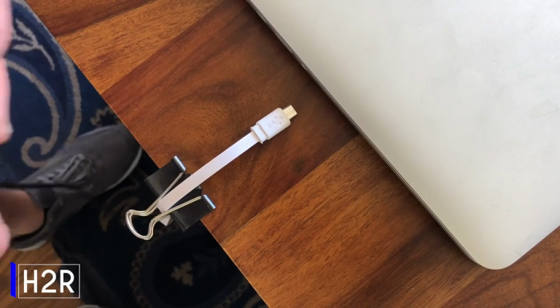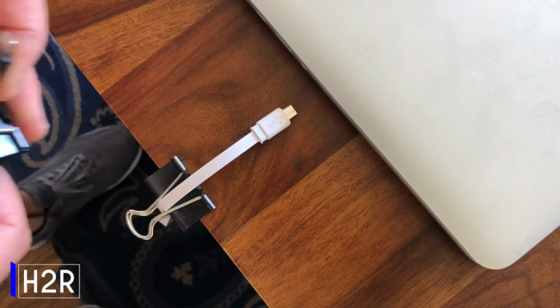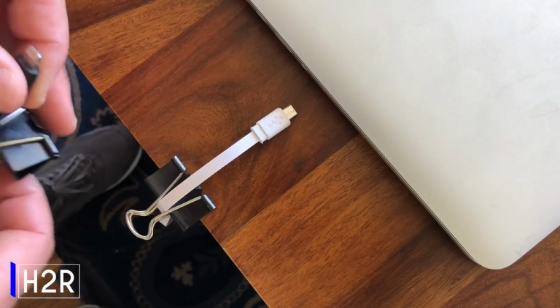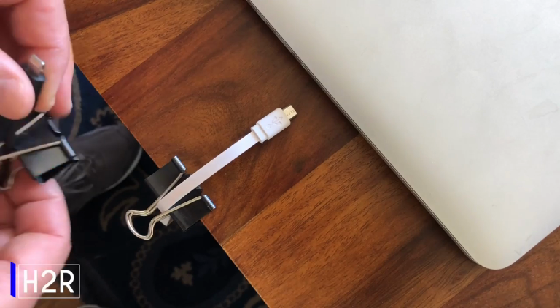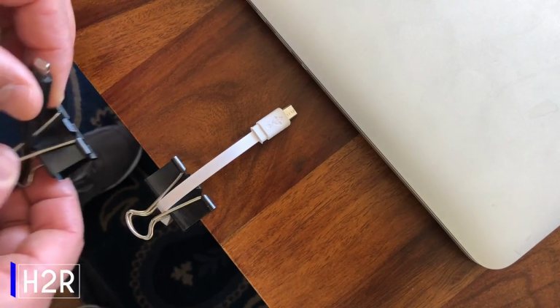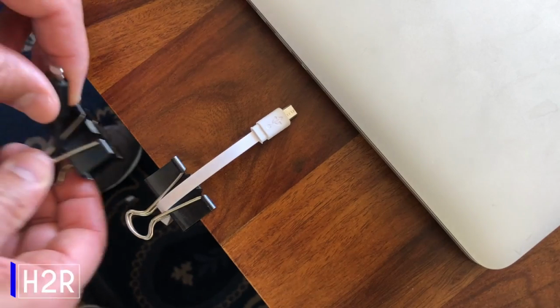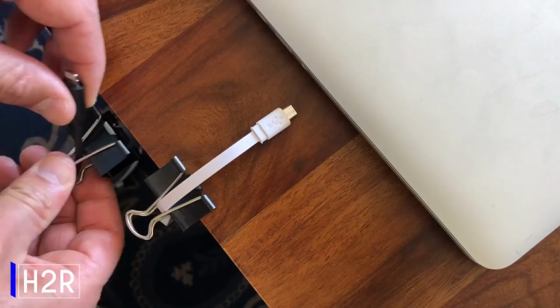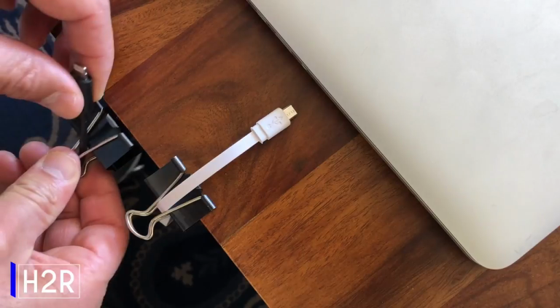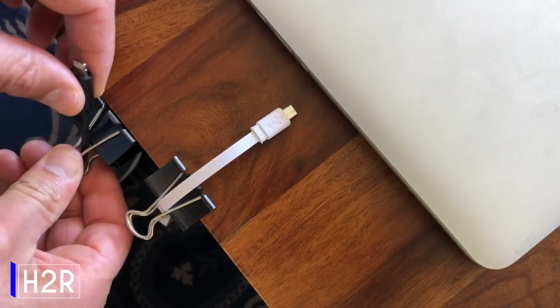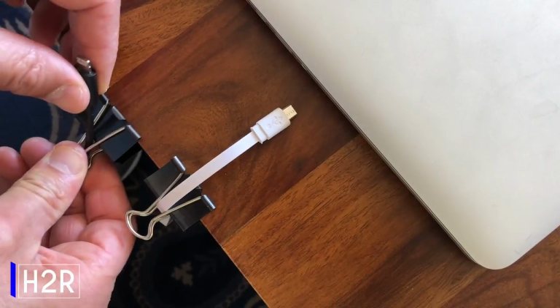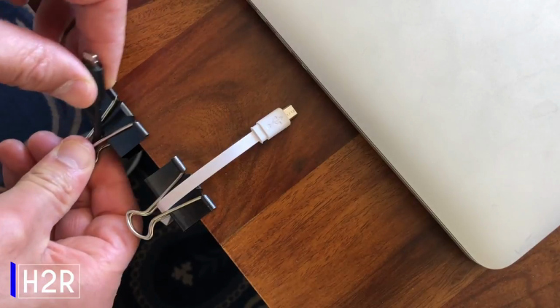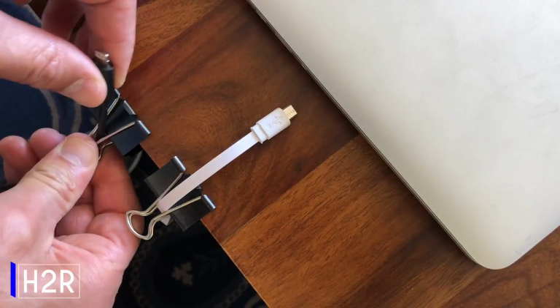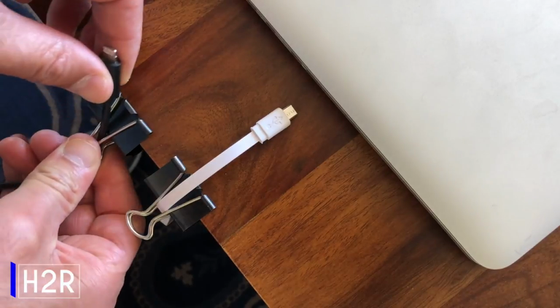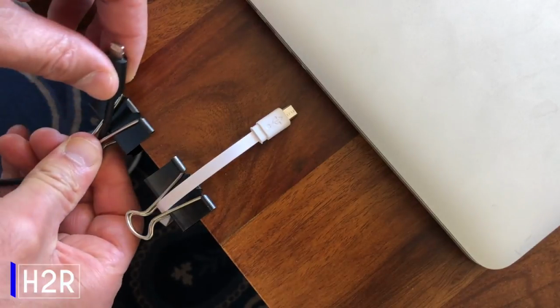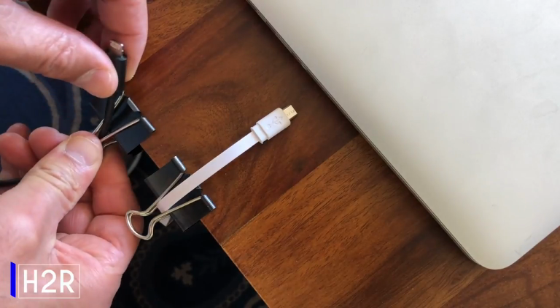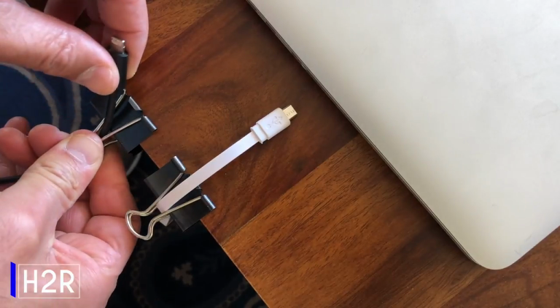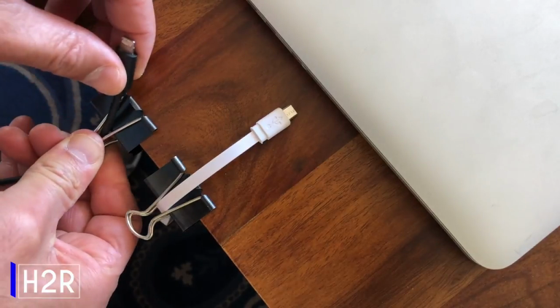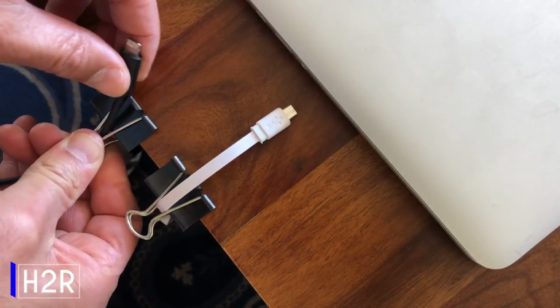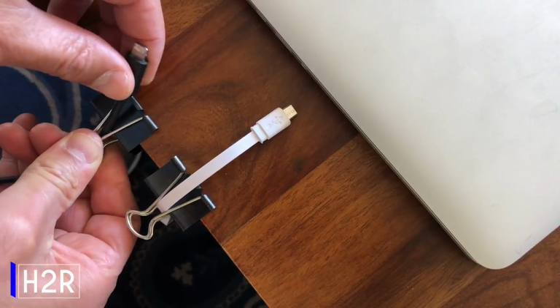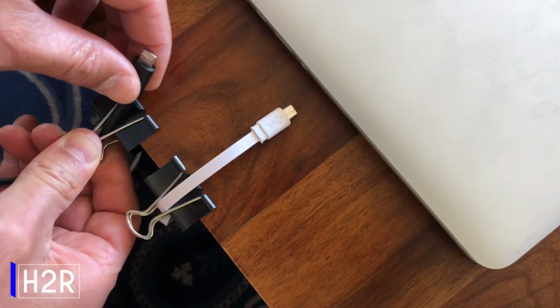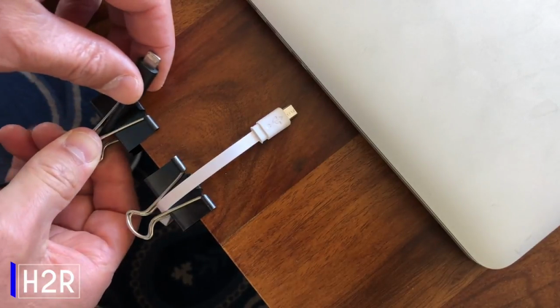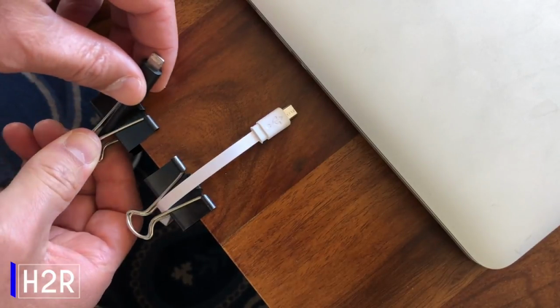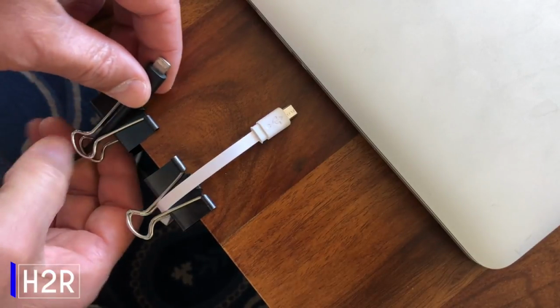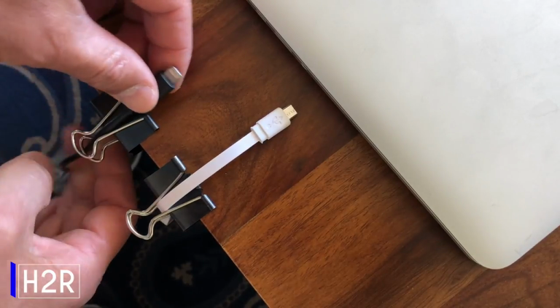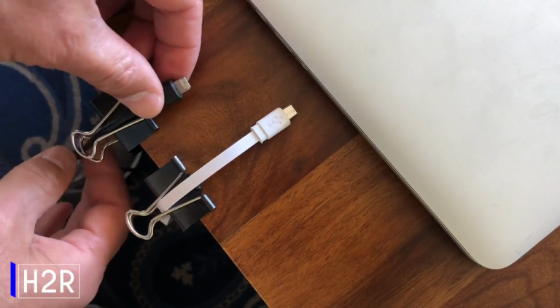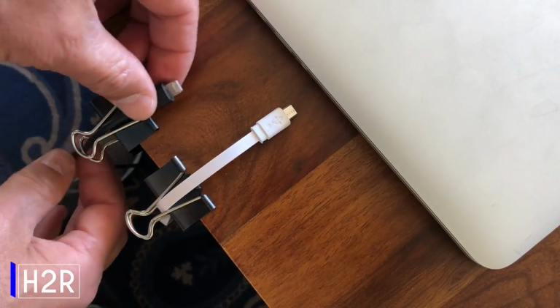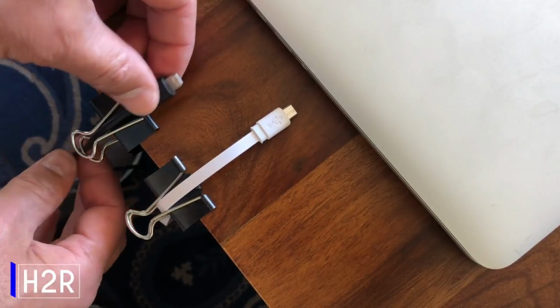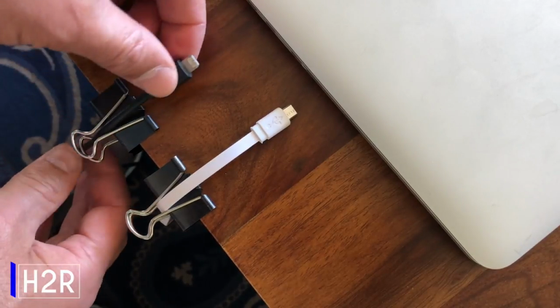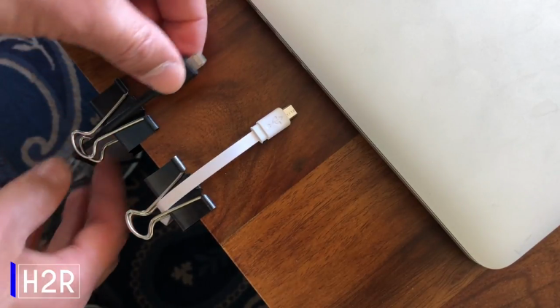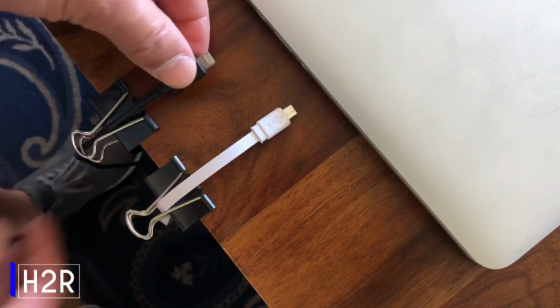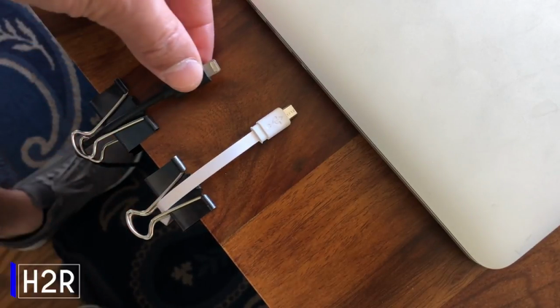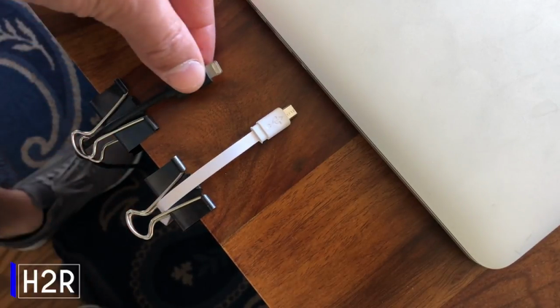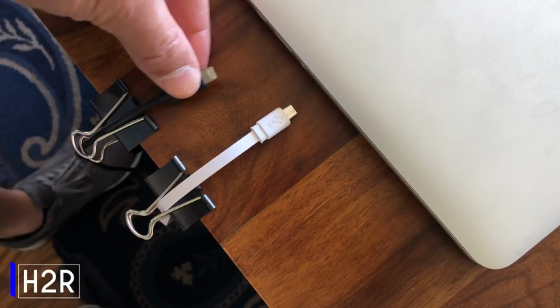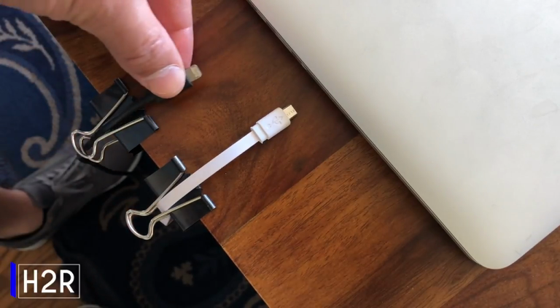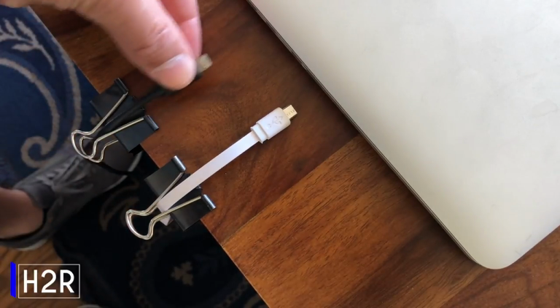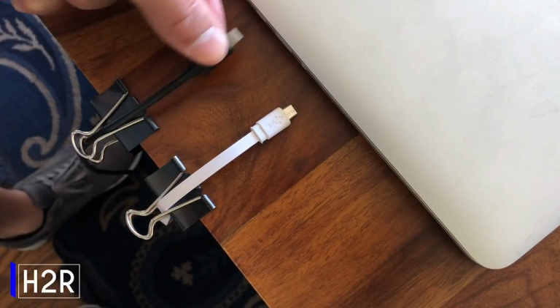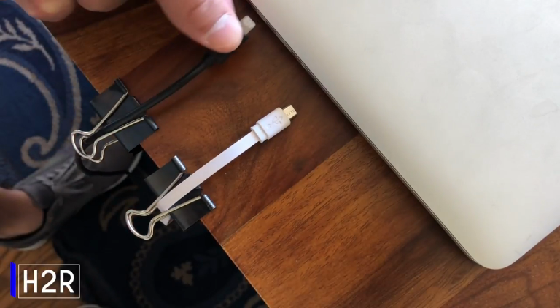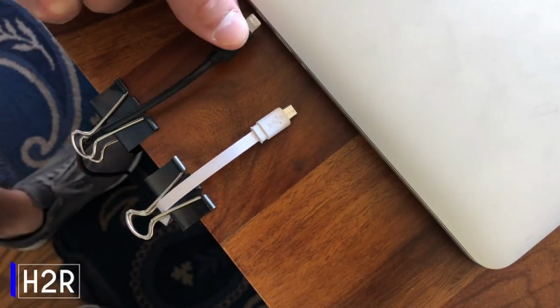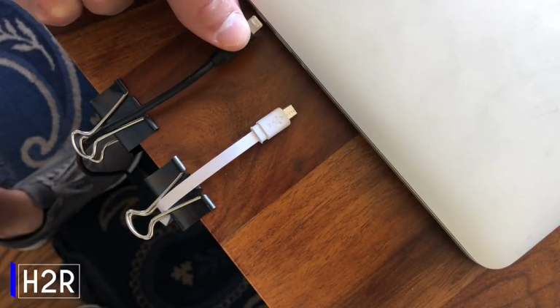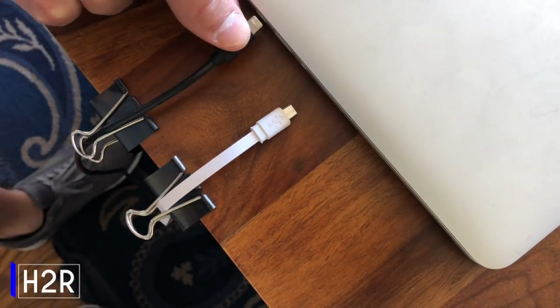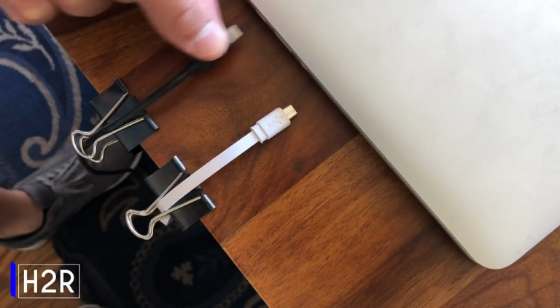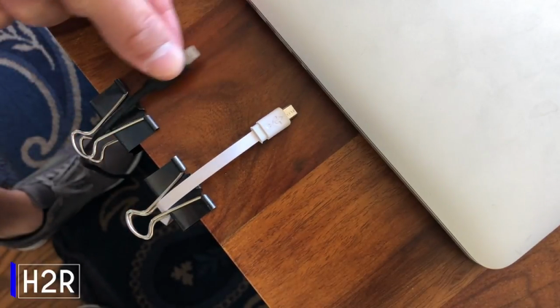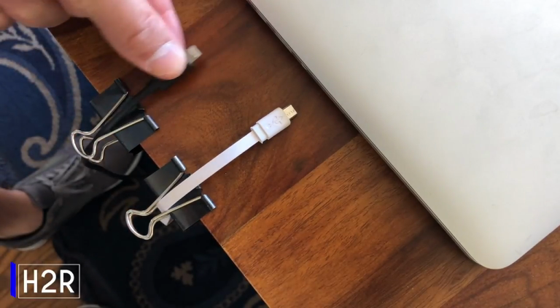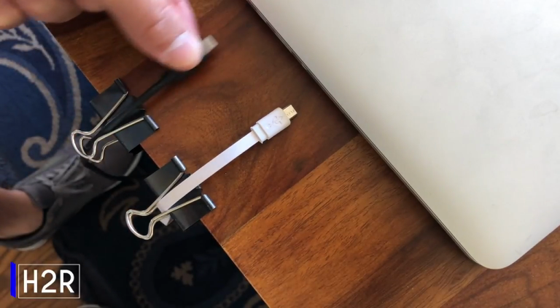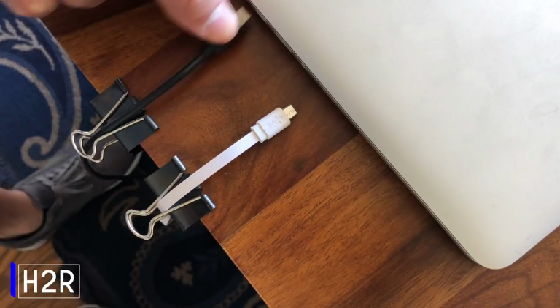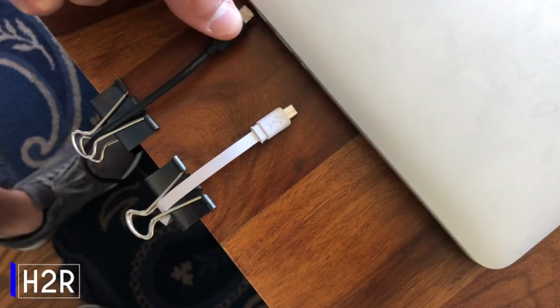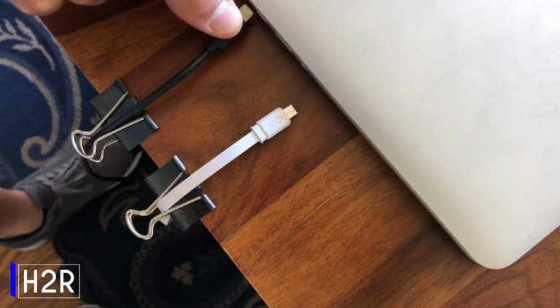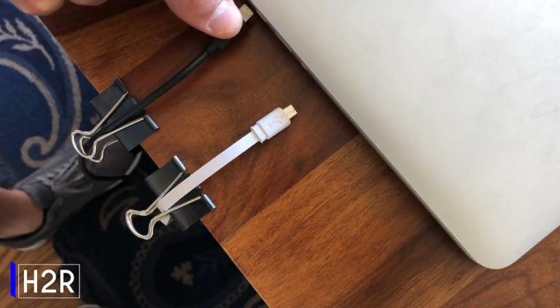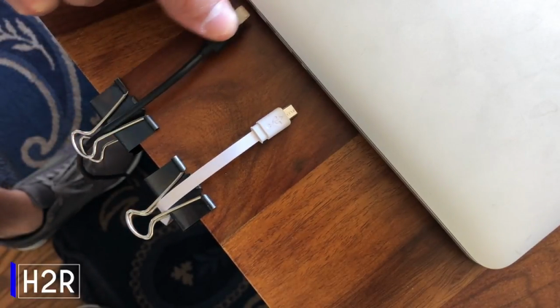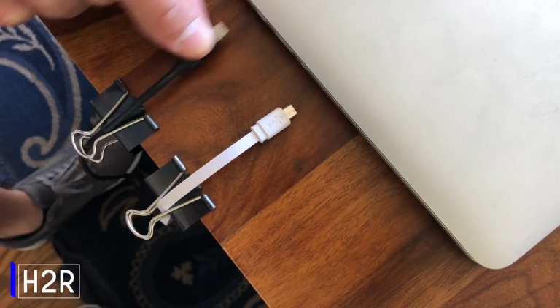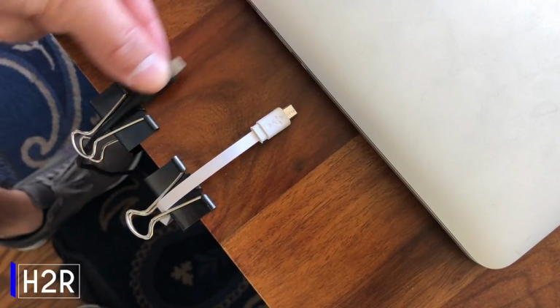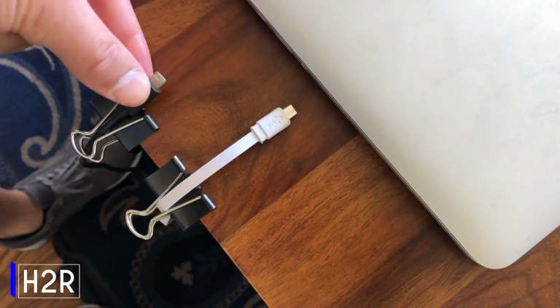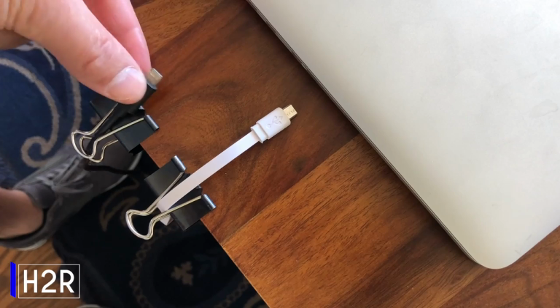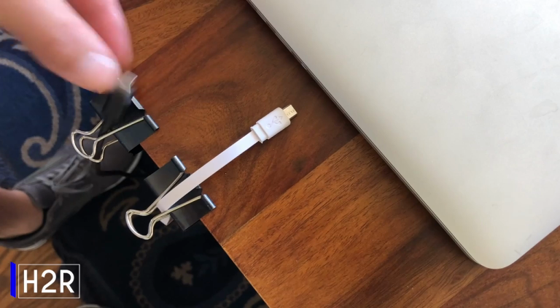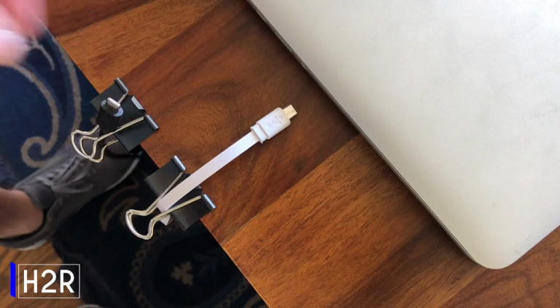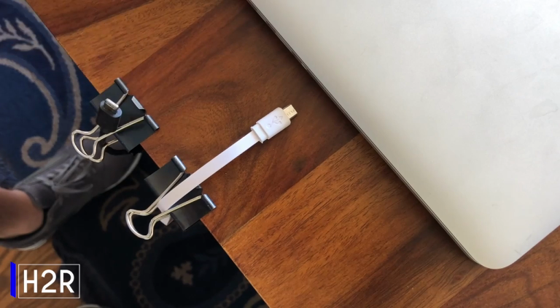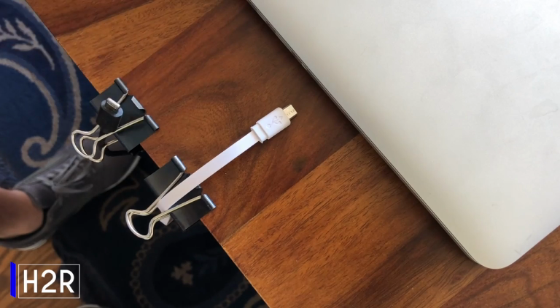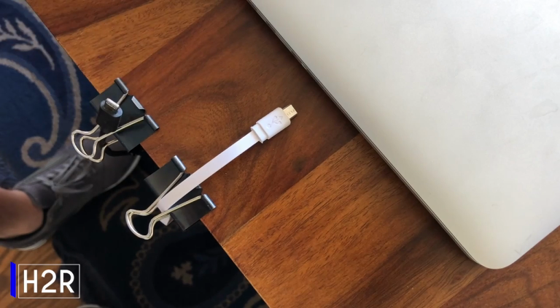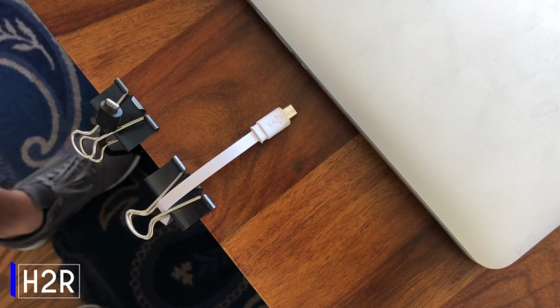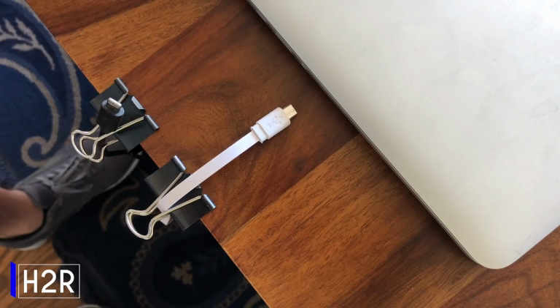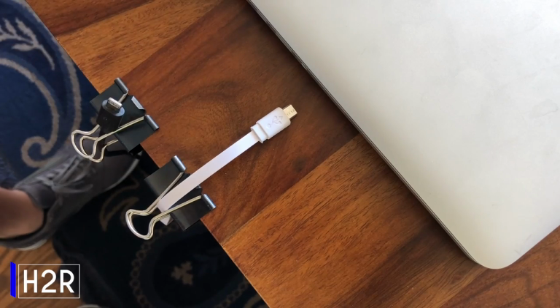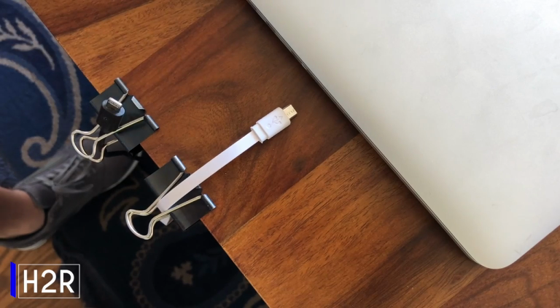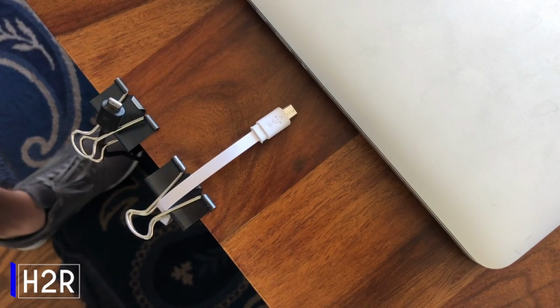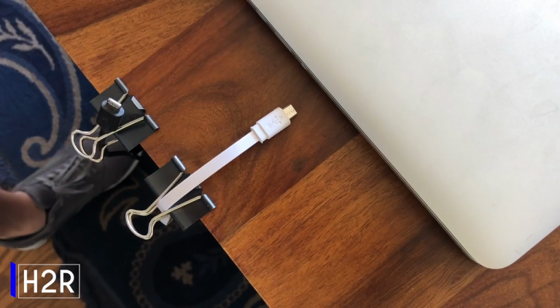If you want to keep your cords organized at your desk, try using a binder clip. It also conveniently keeps them in place.